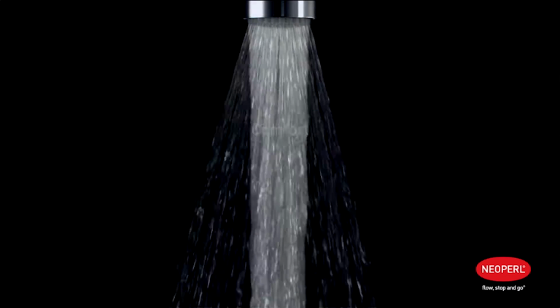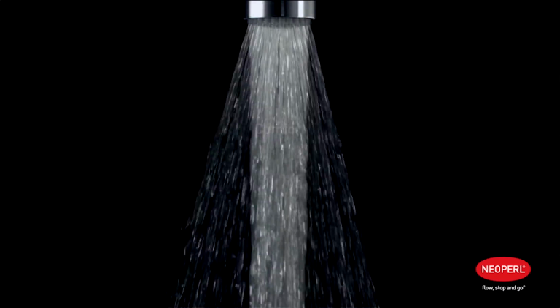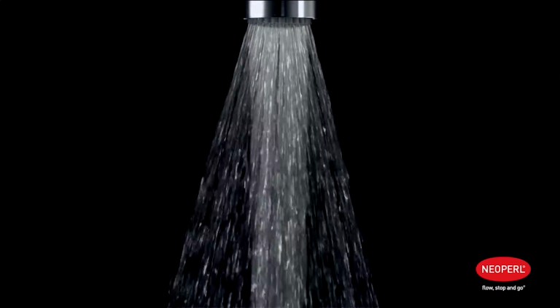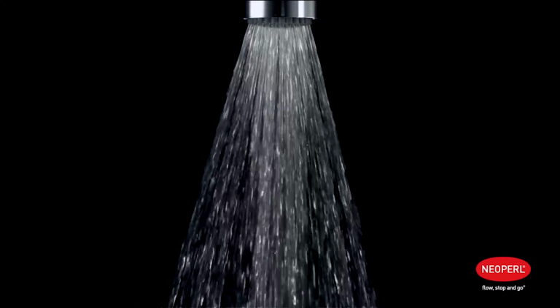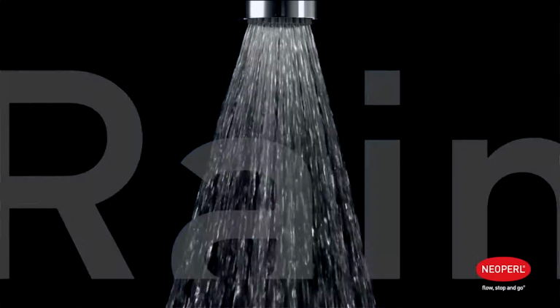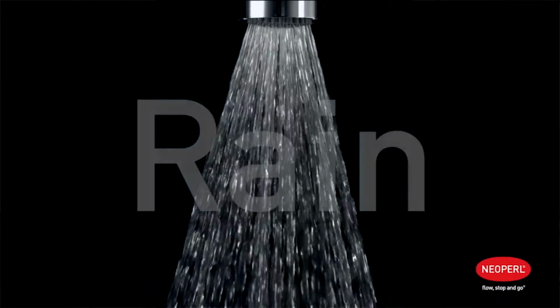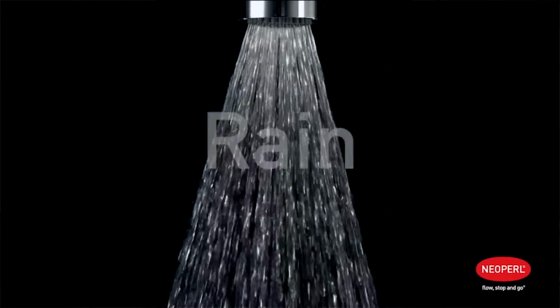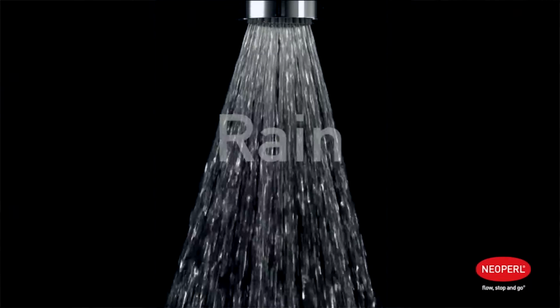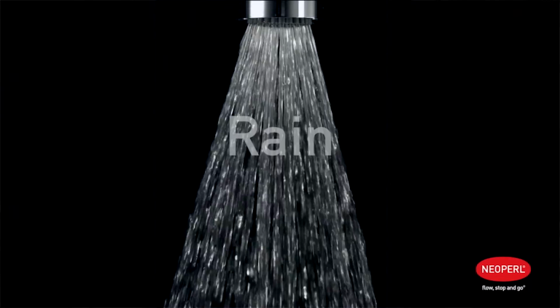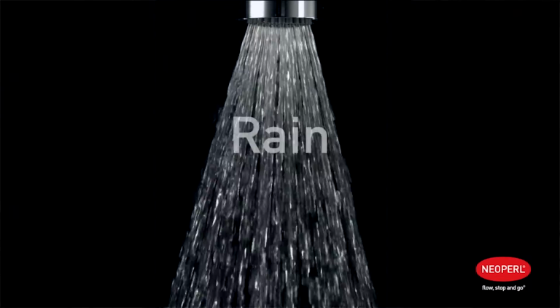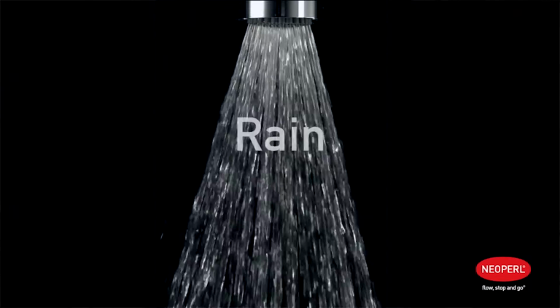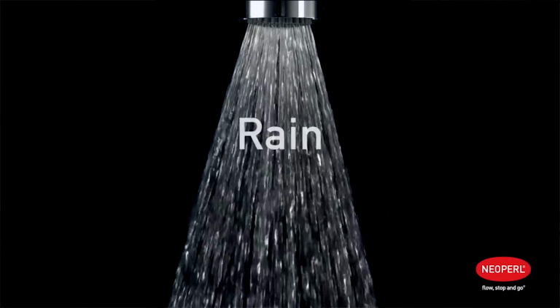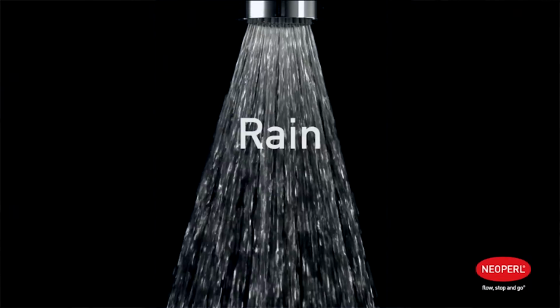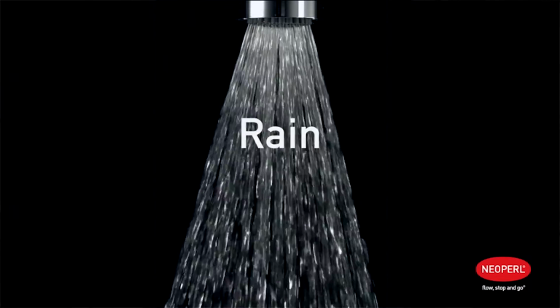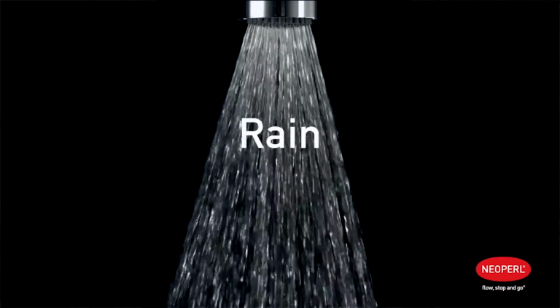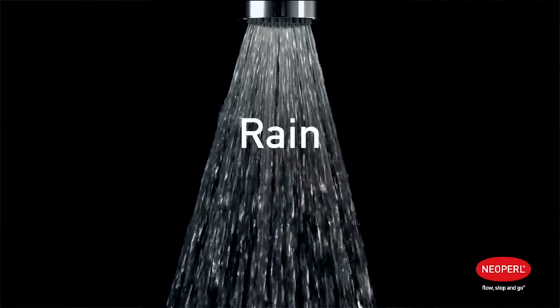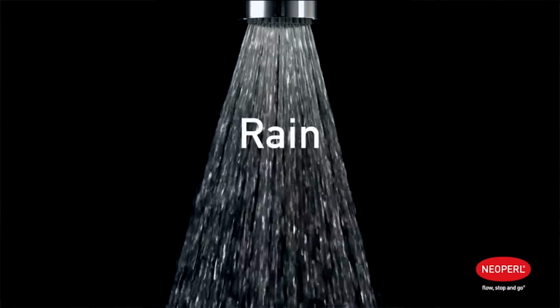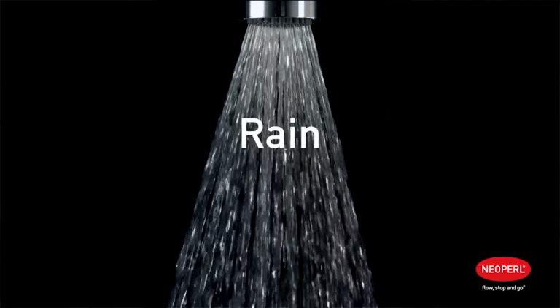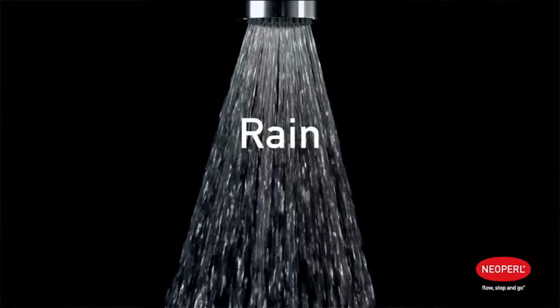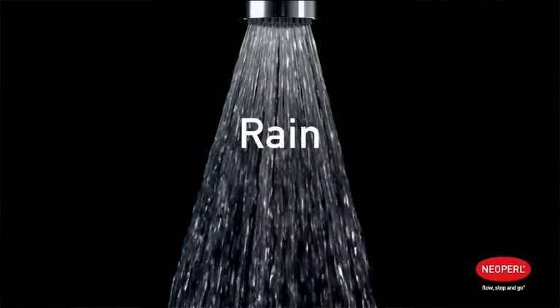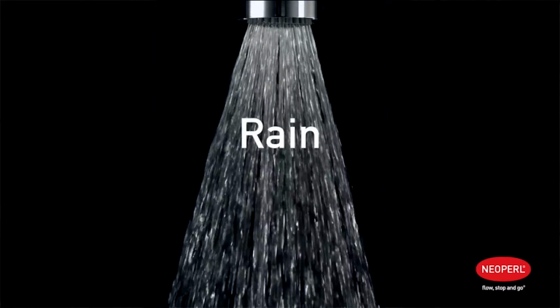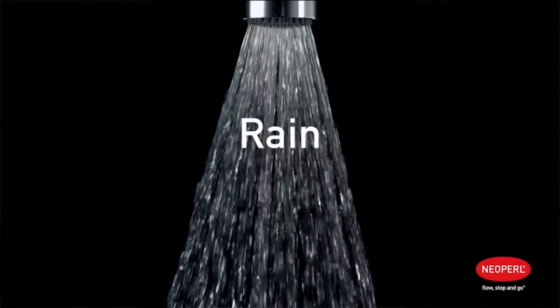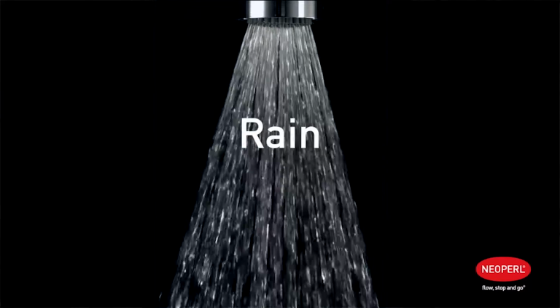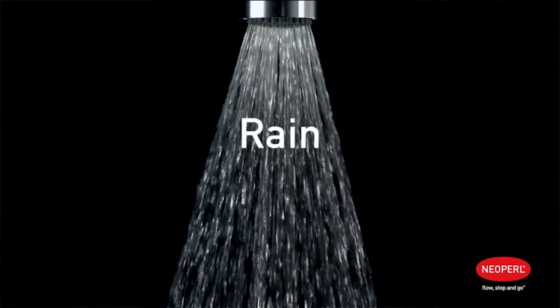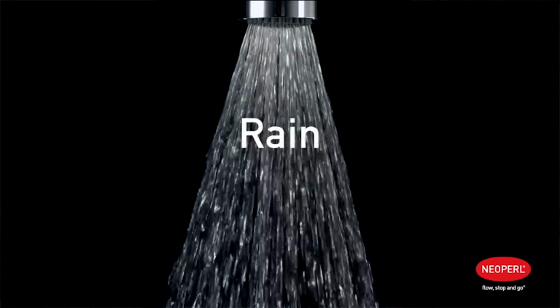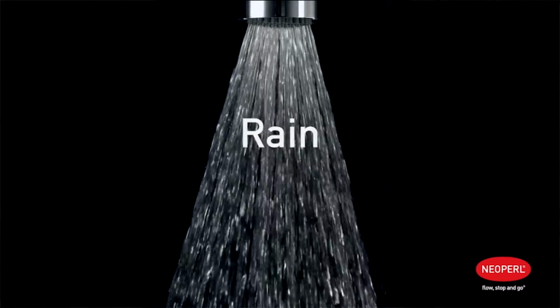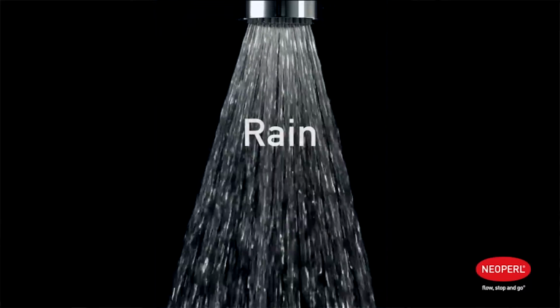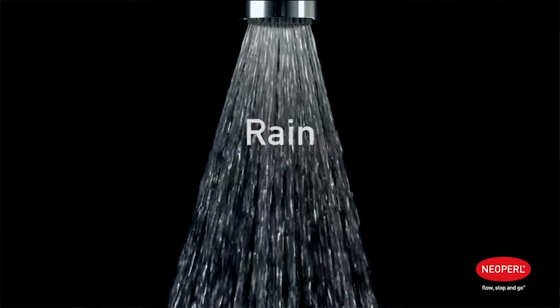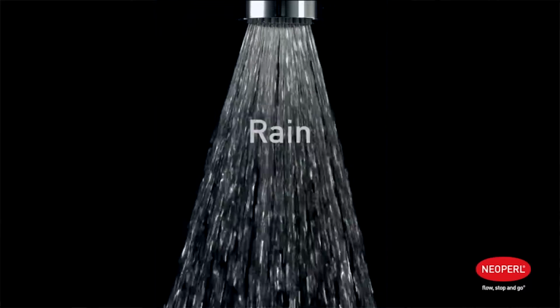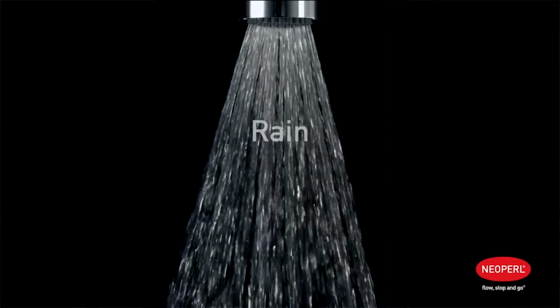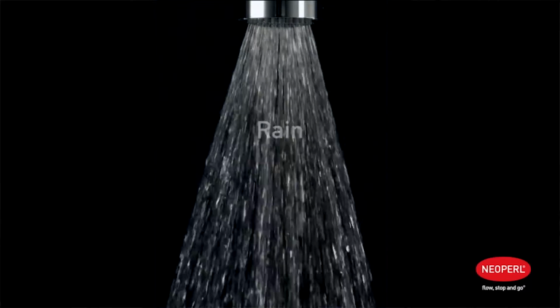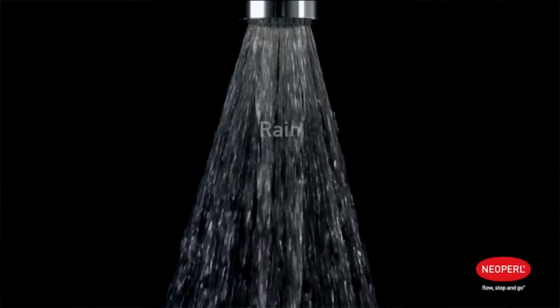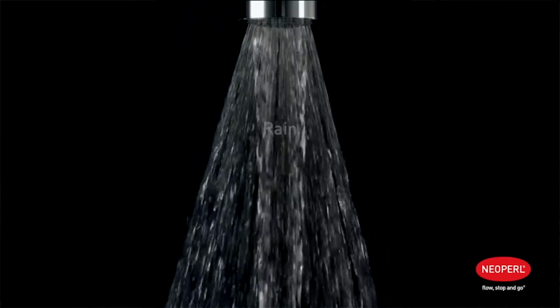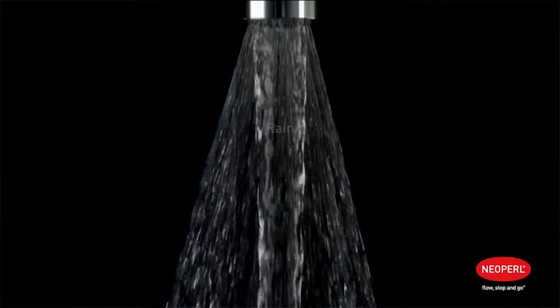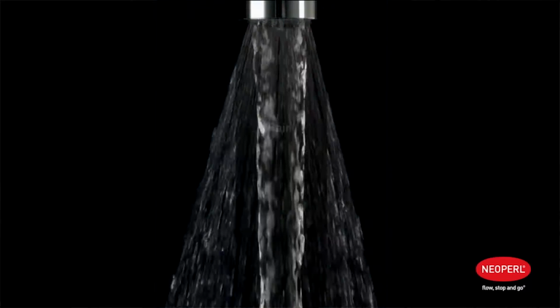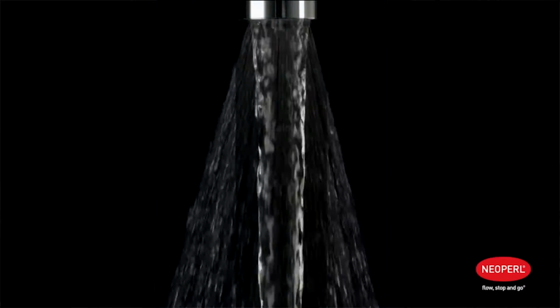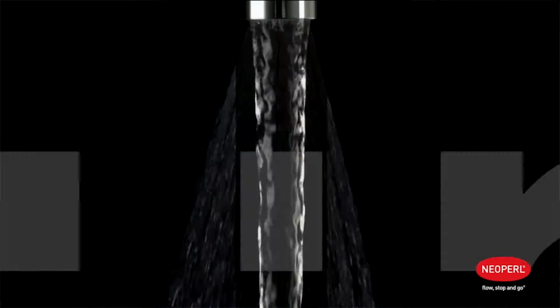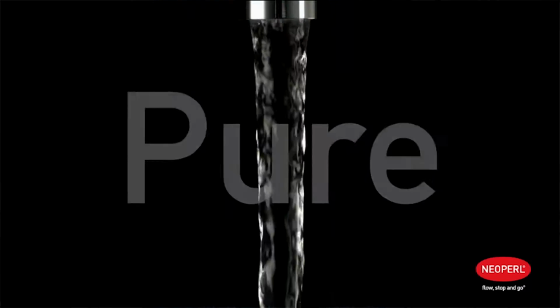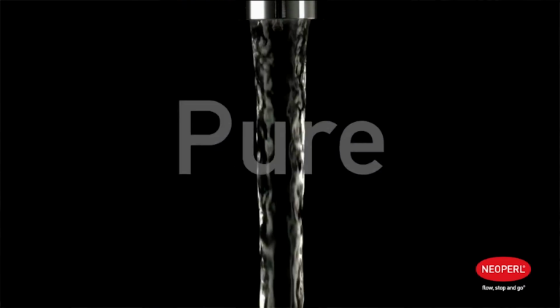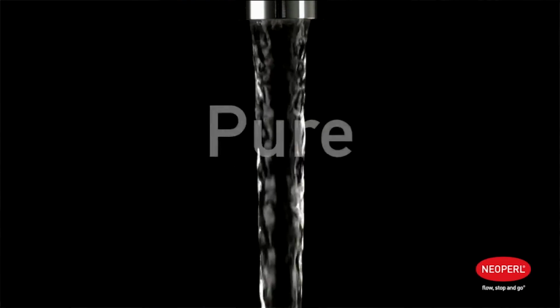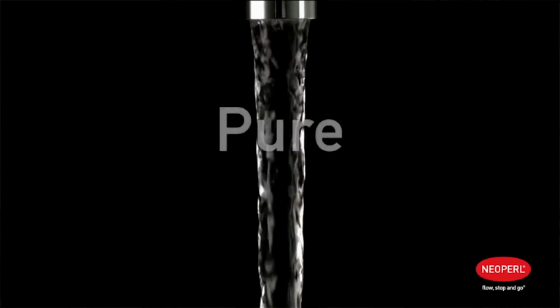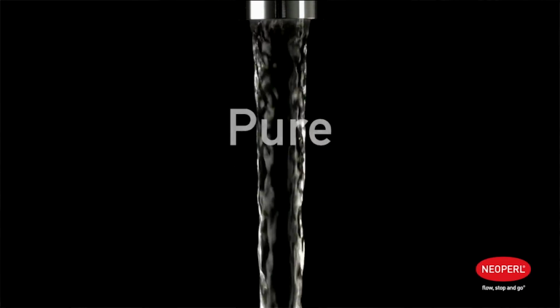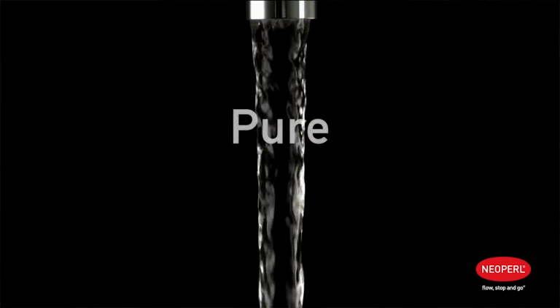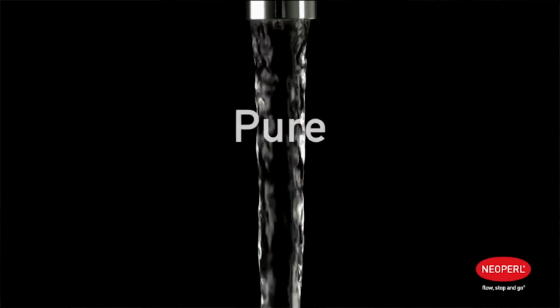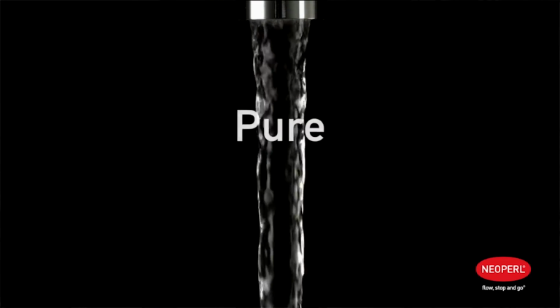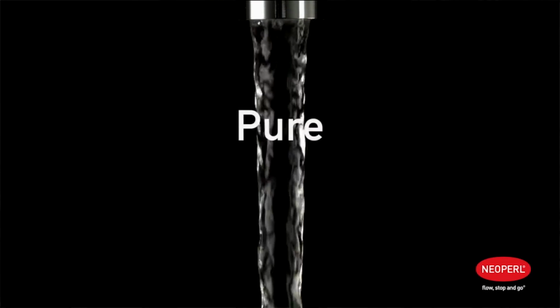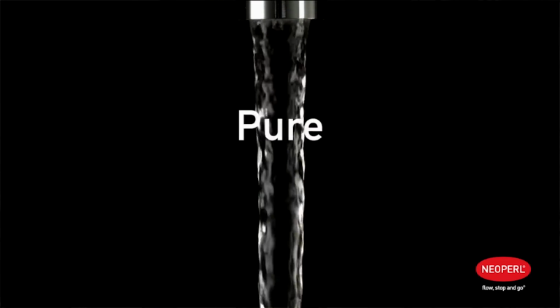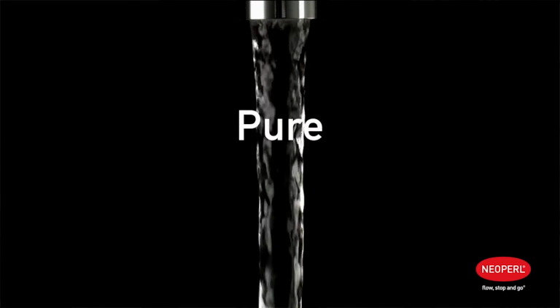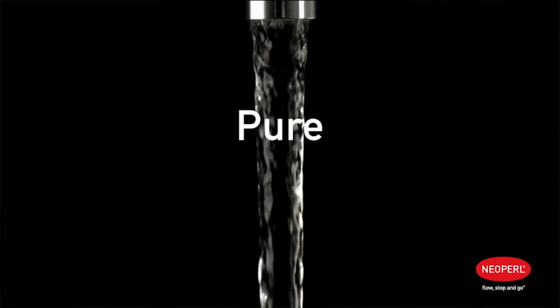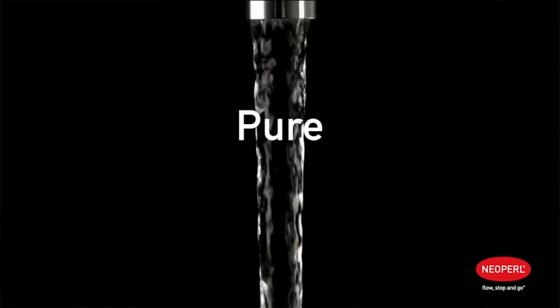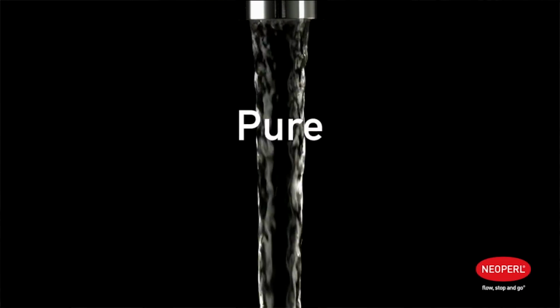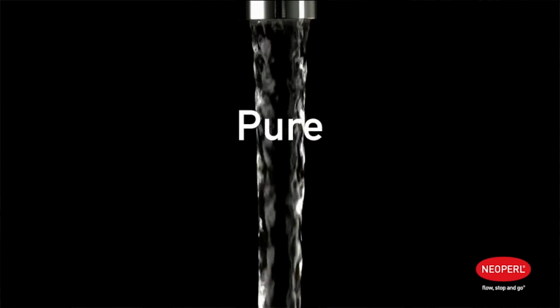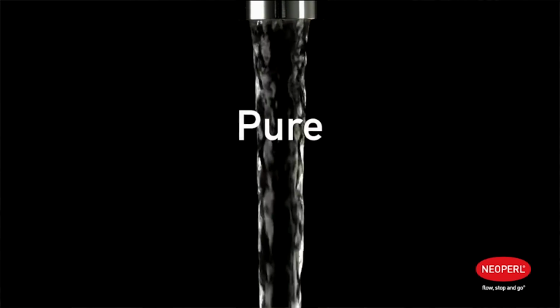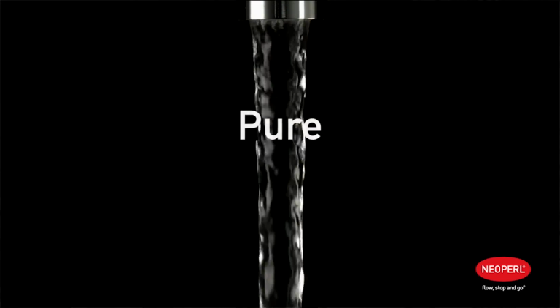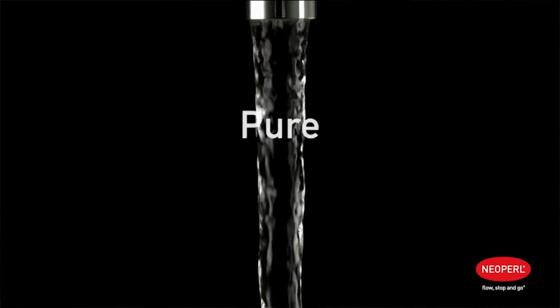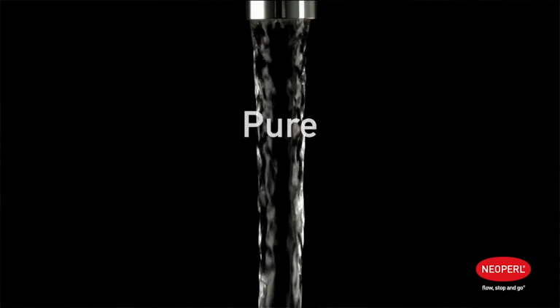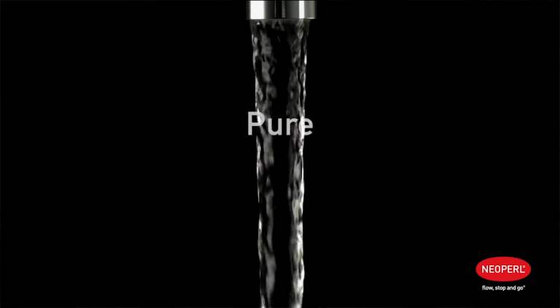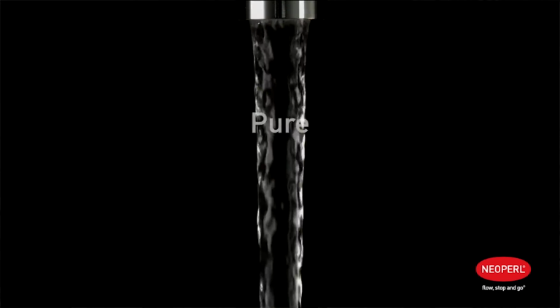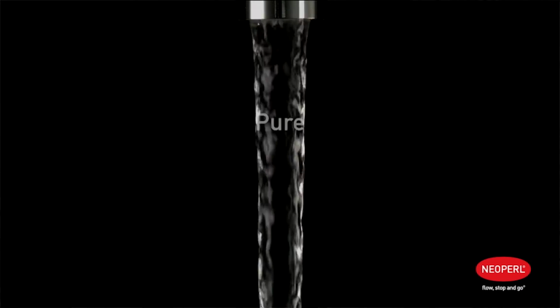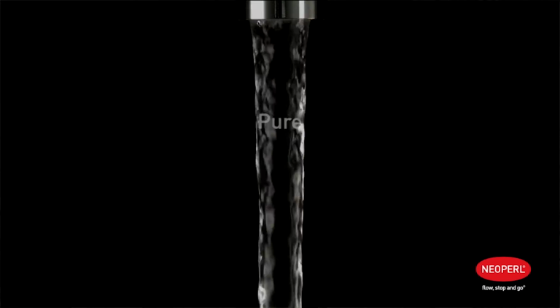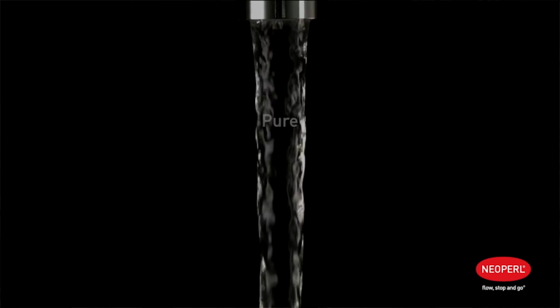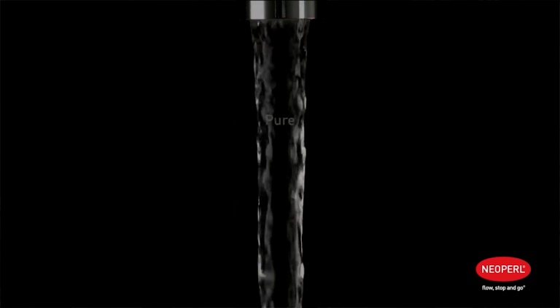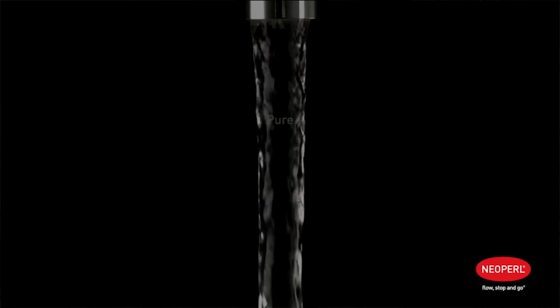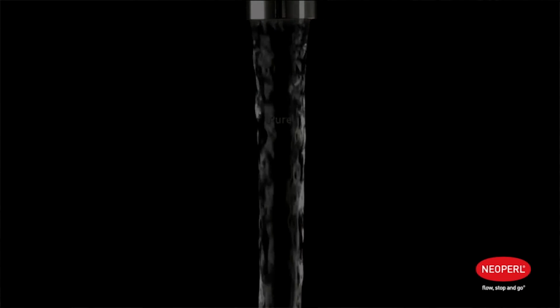Our Mikado, for example, reduces that flow rate to around 2 litres a minute, which is more than enough for hand washing.